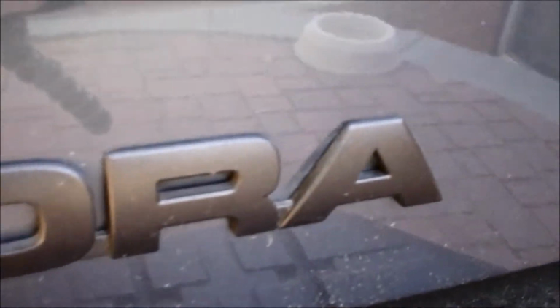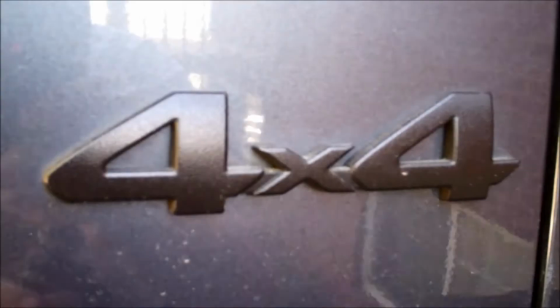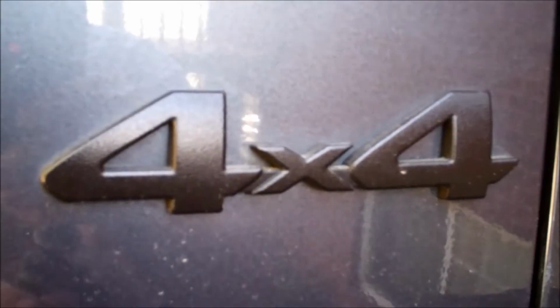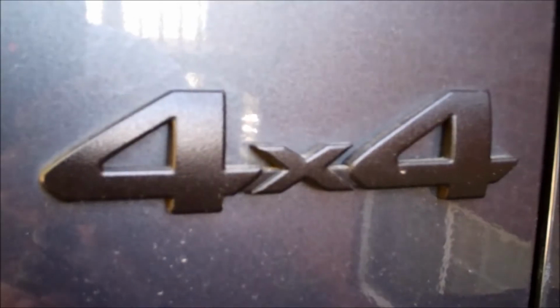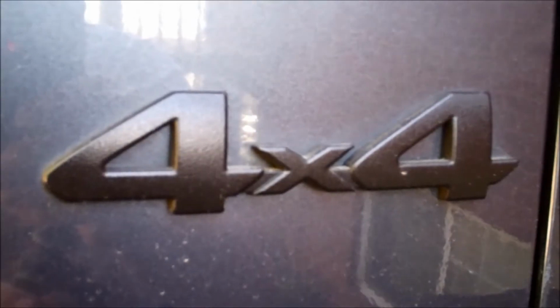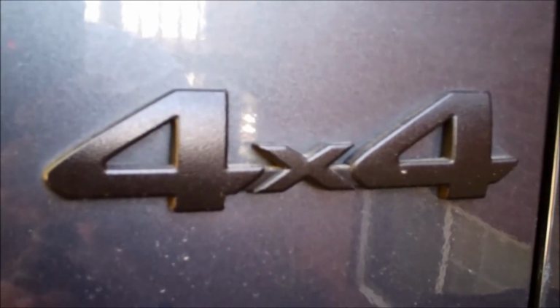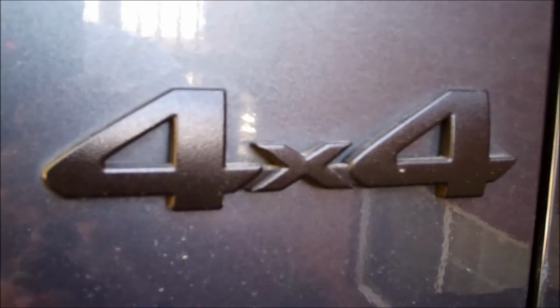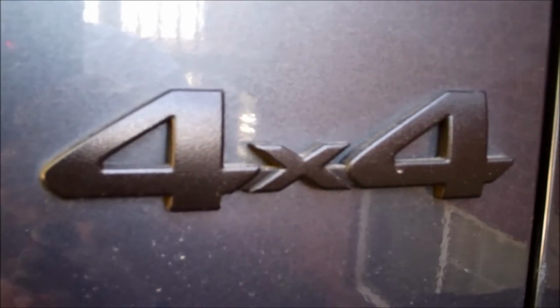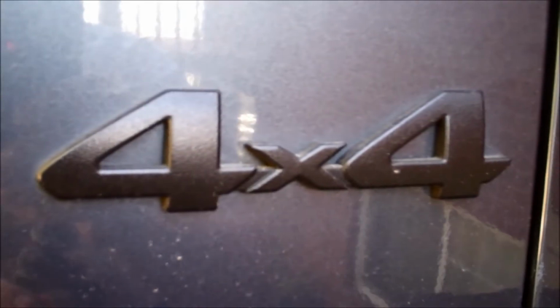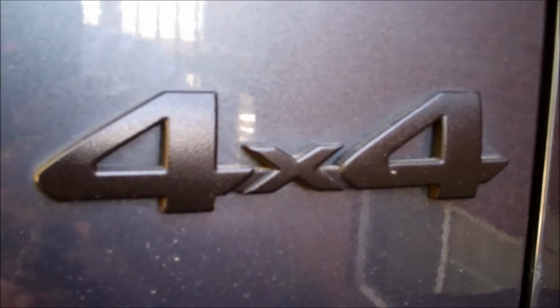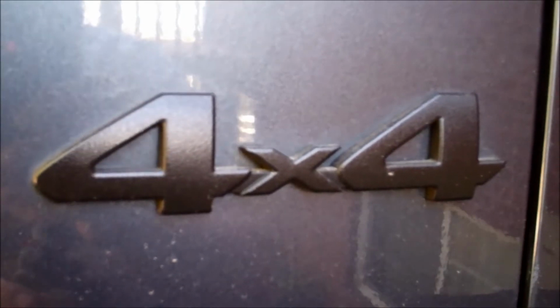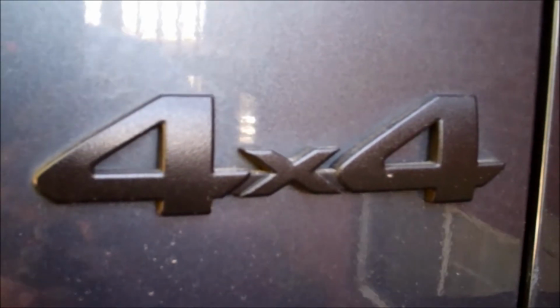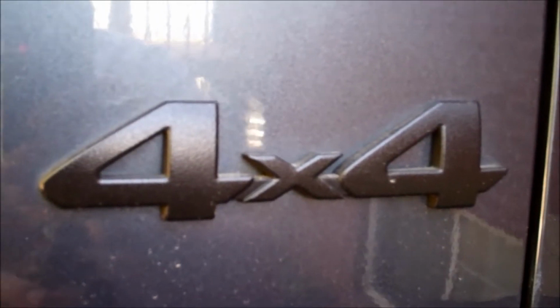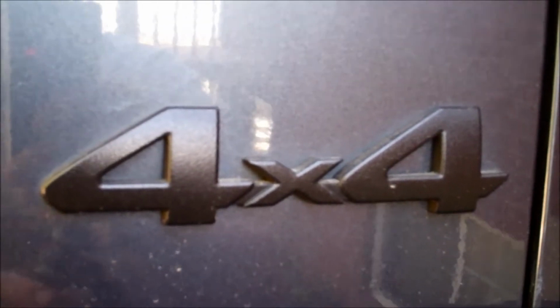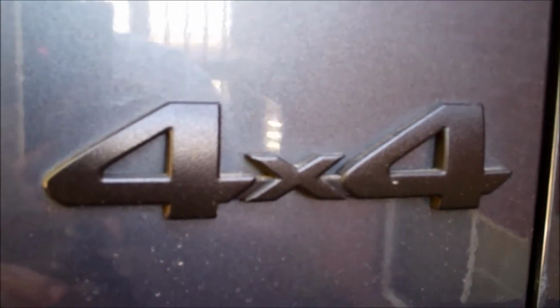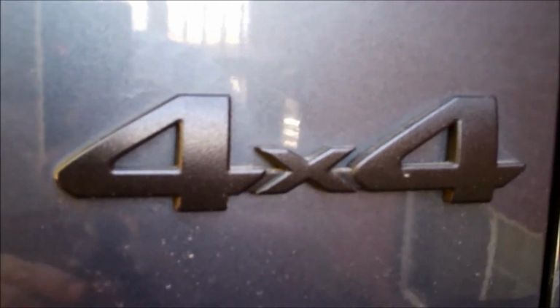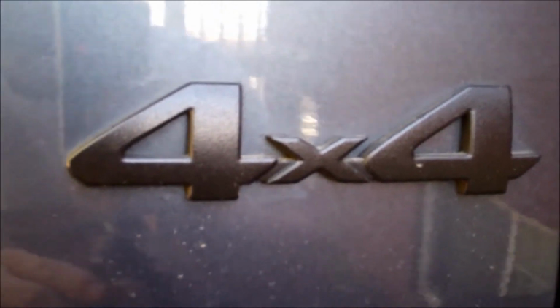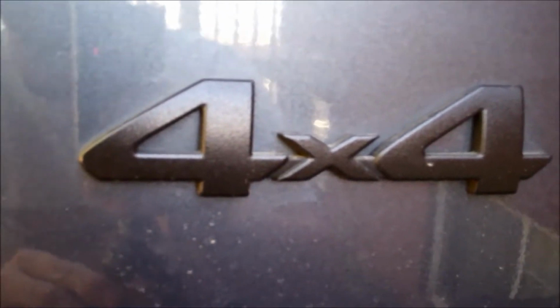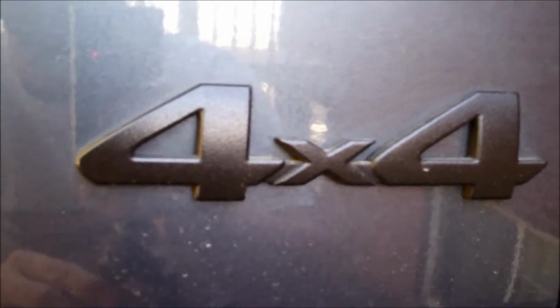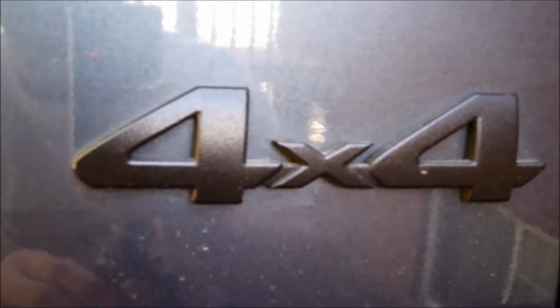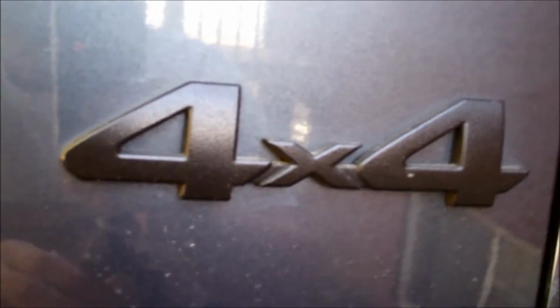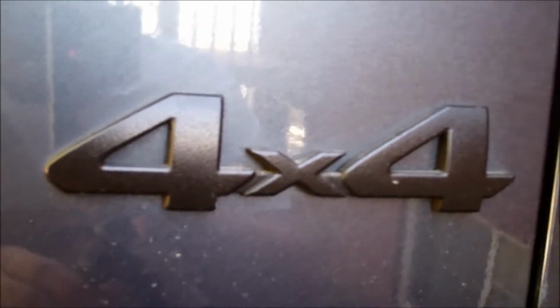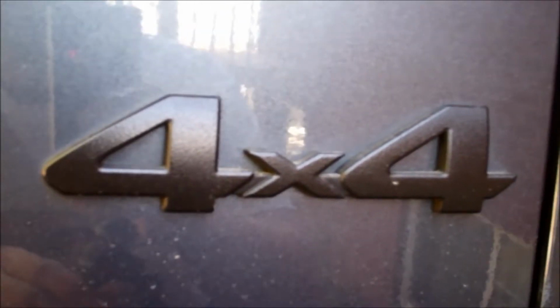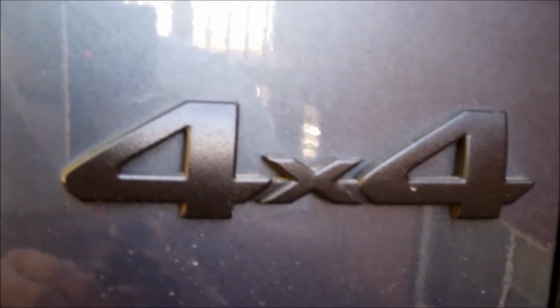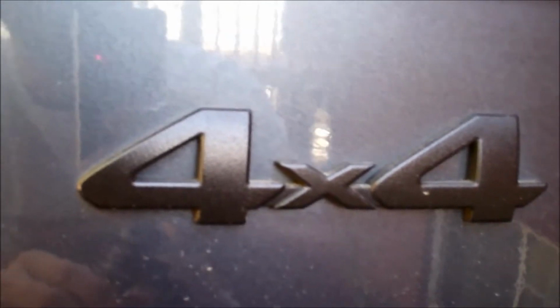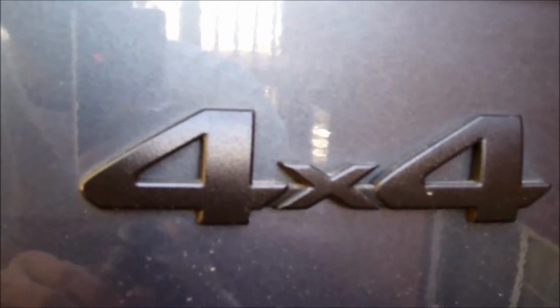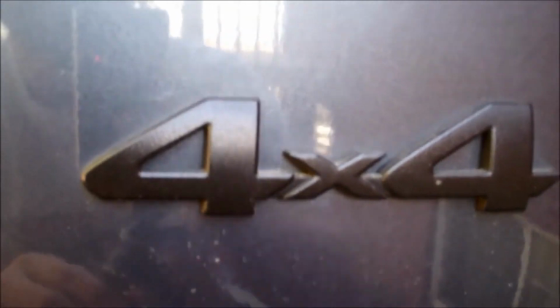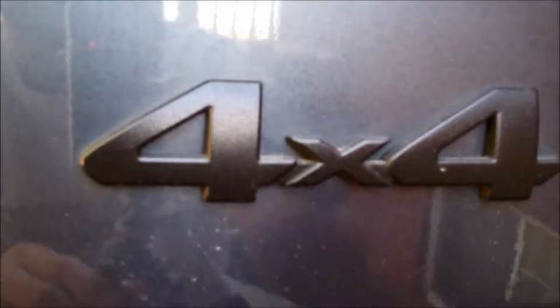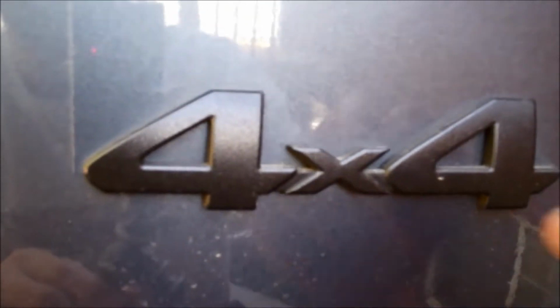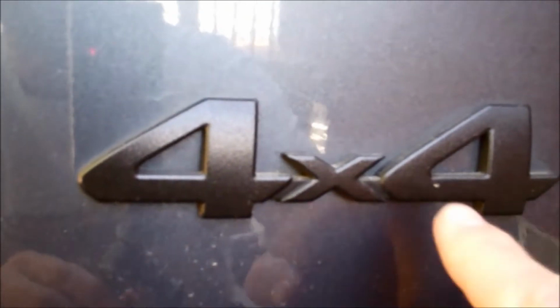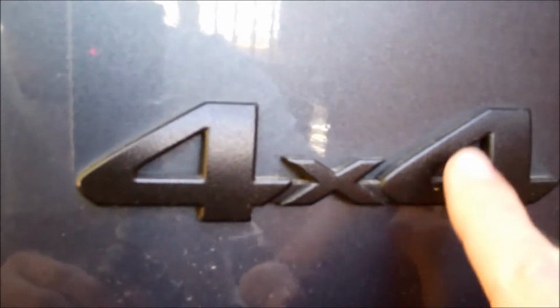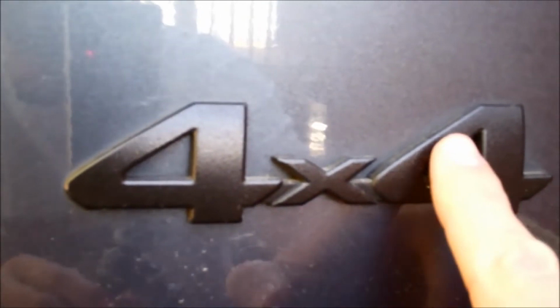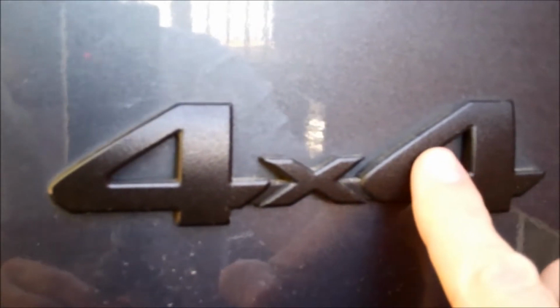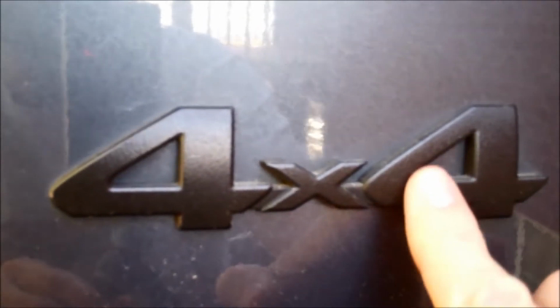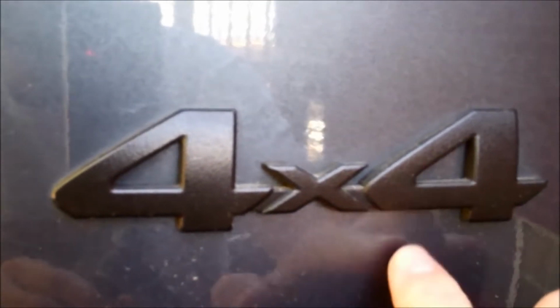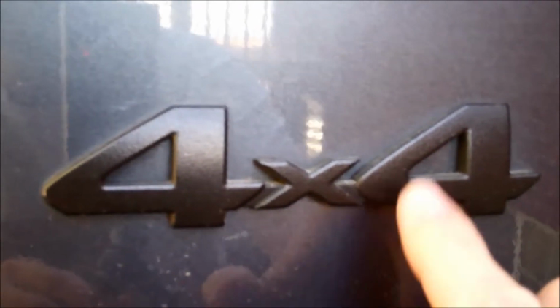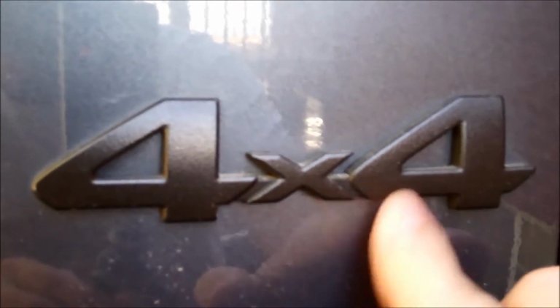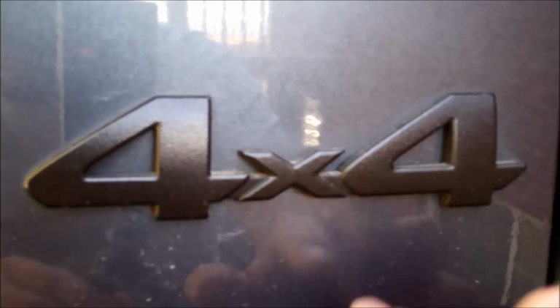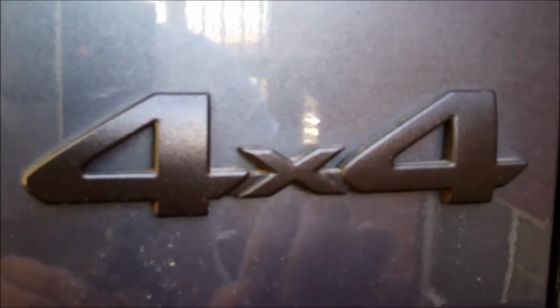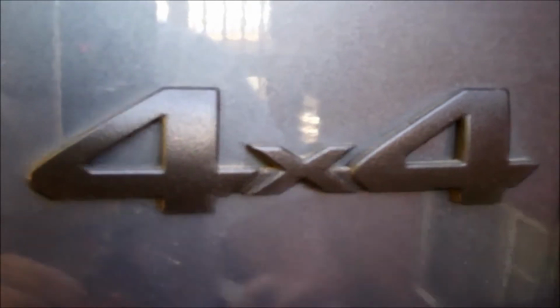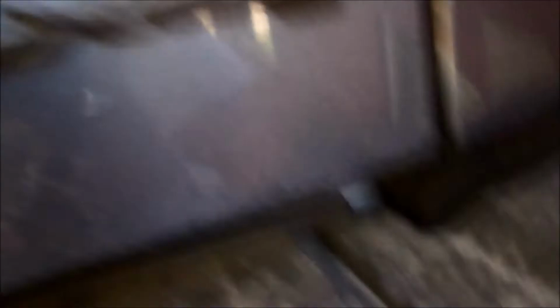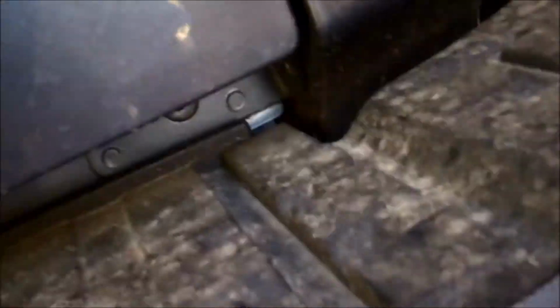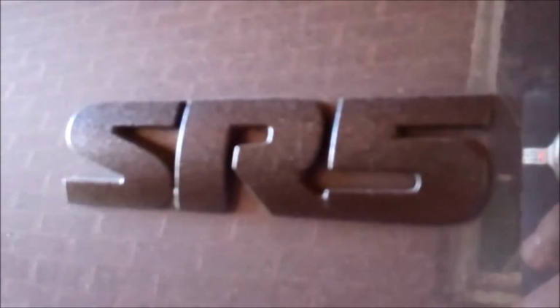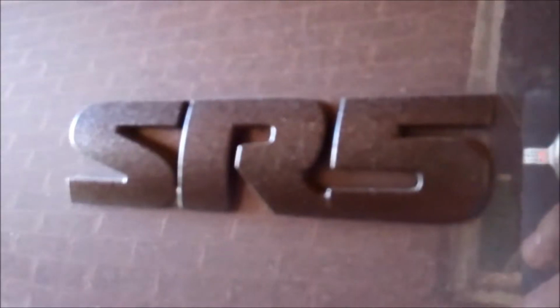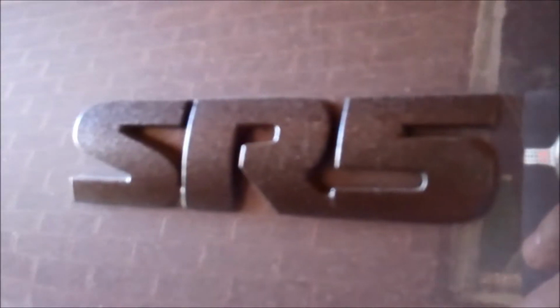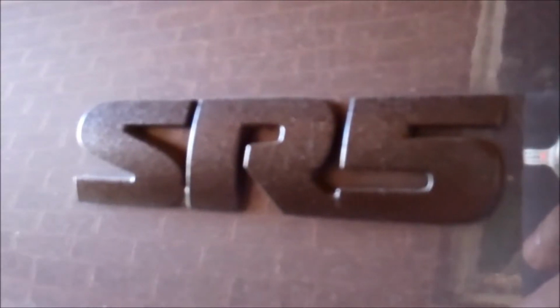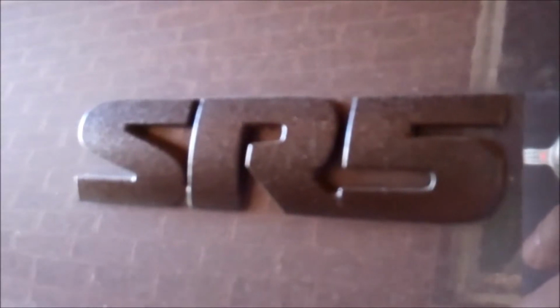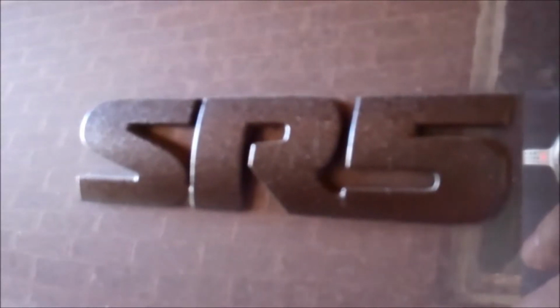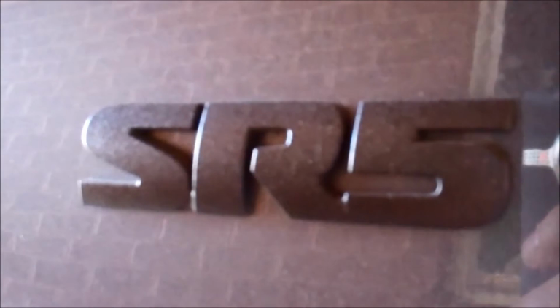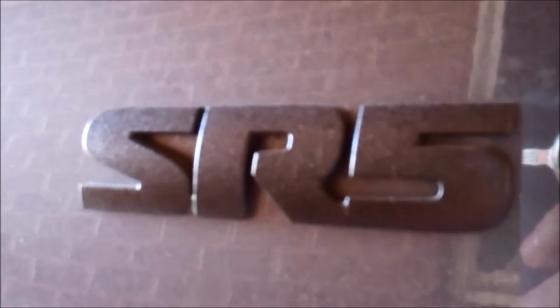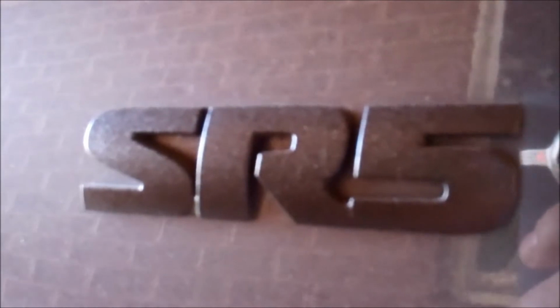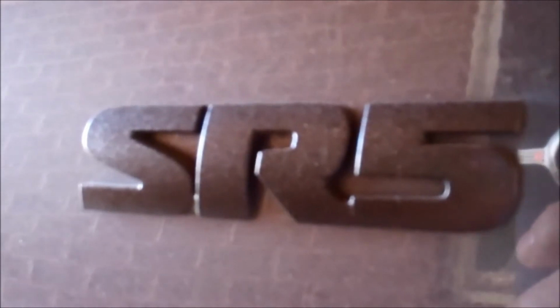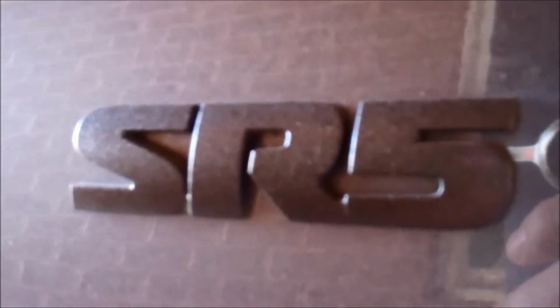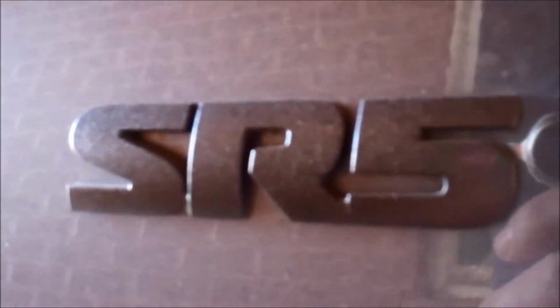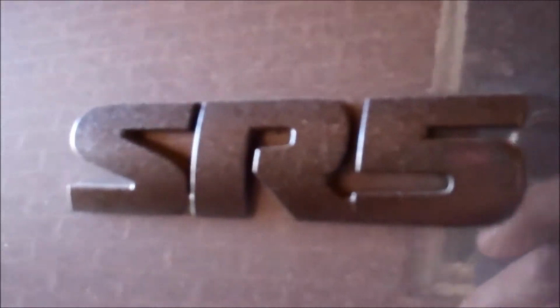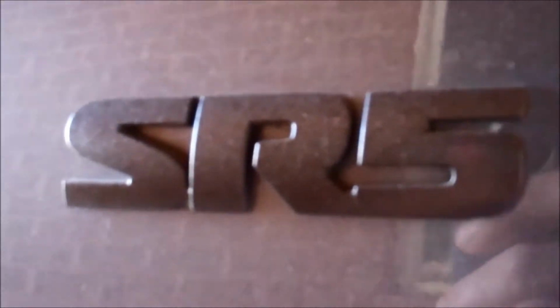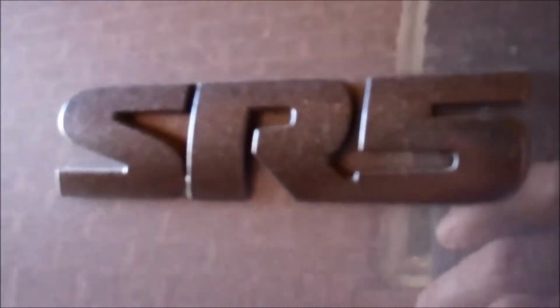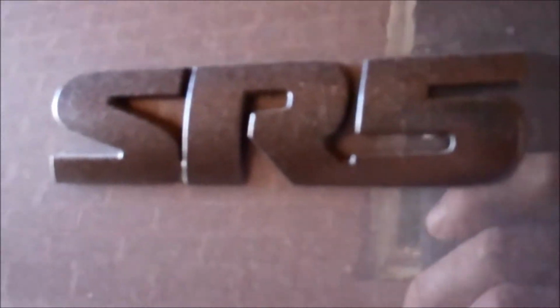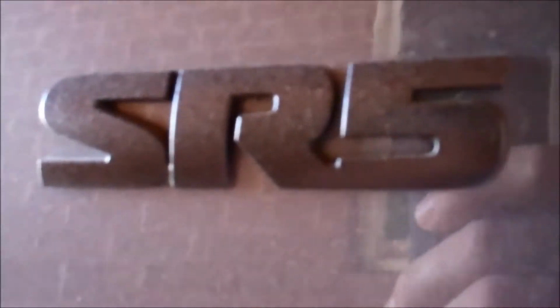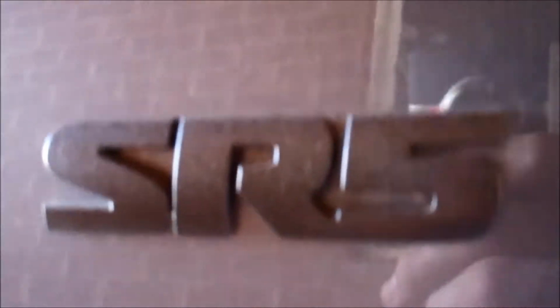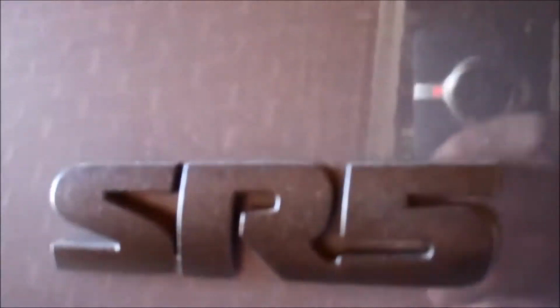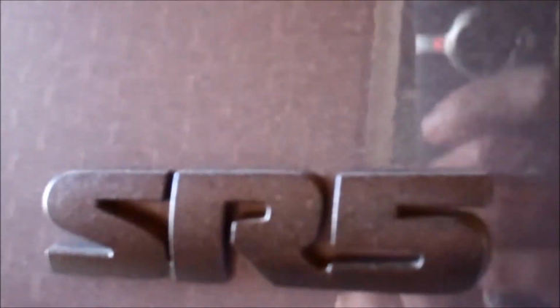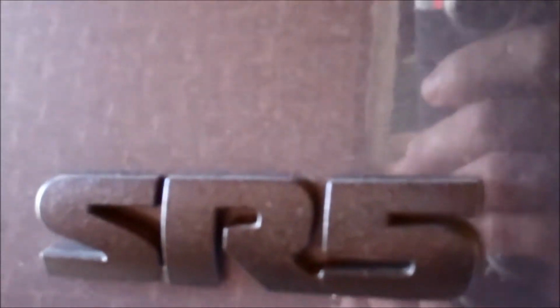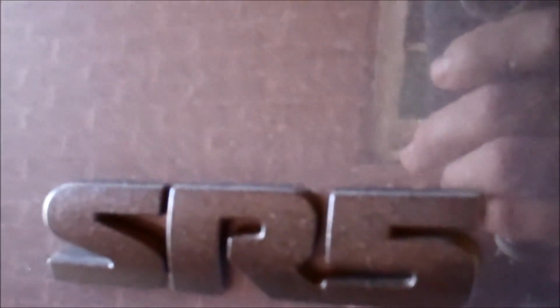A 4x4 badge, and this again is just dirt. Same here, nothing wrong with it.